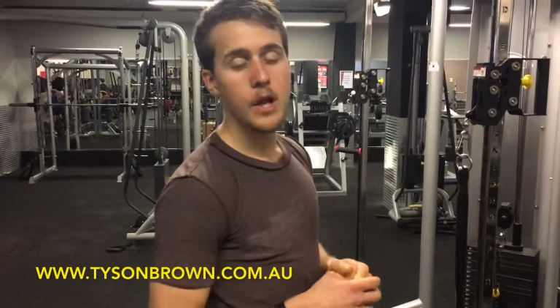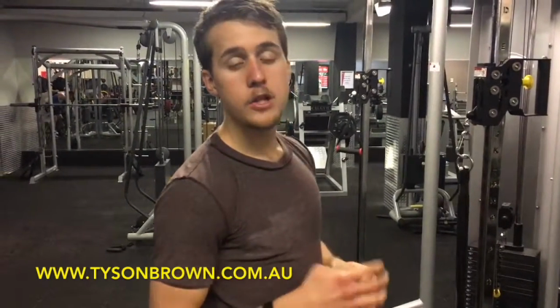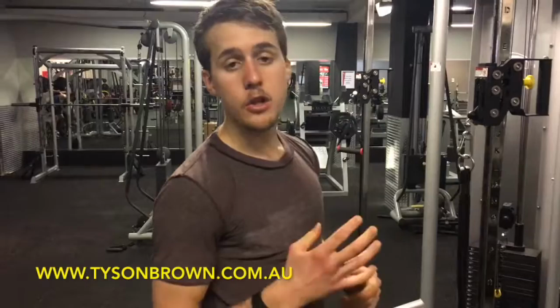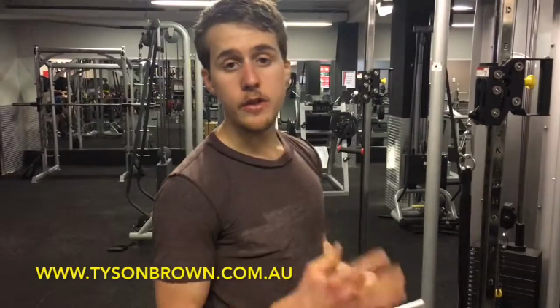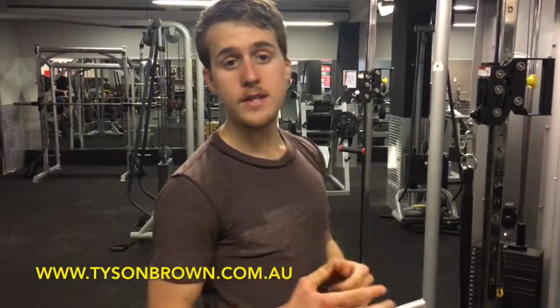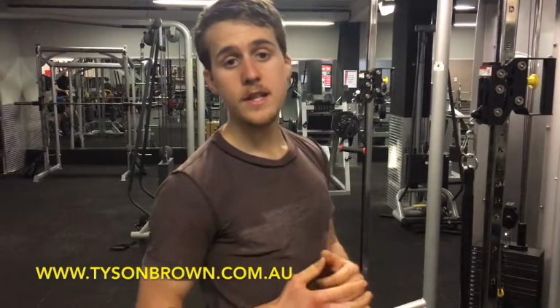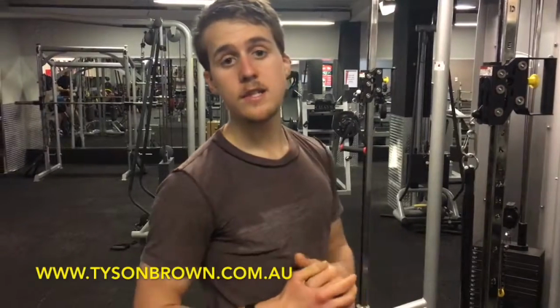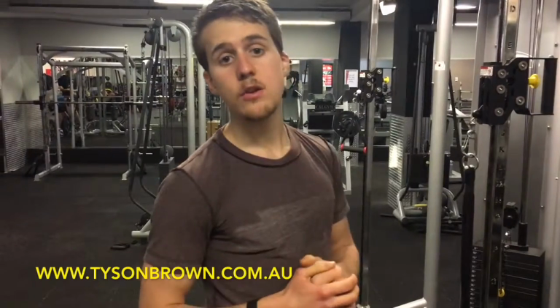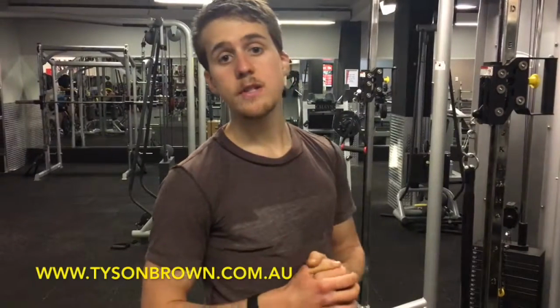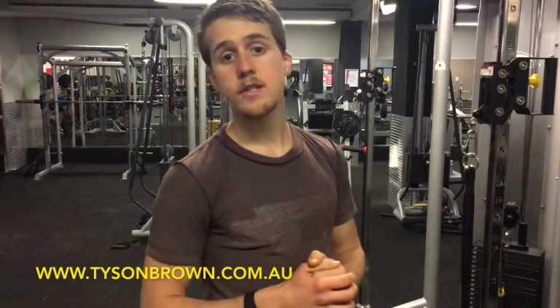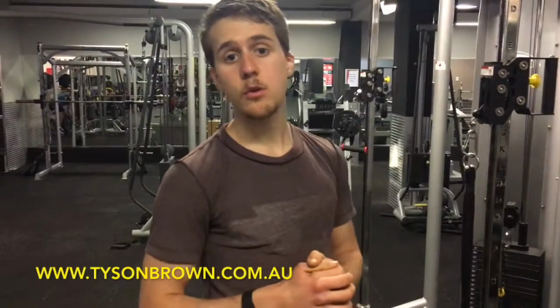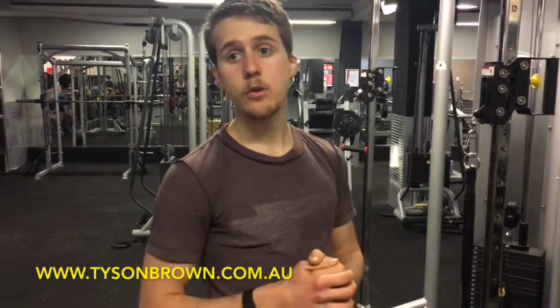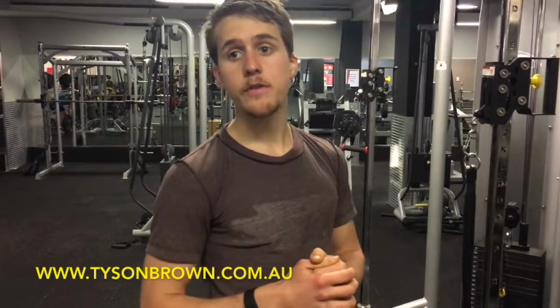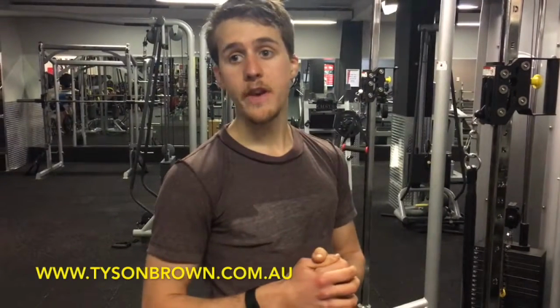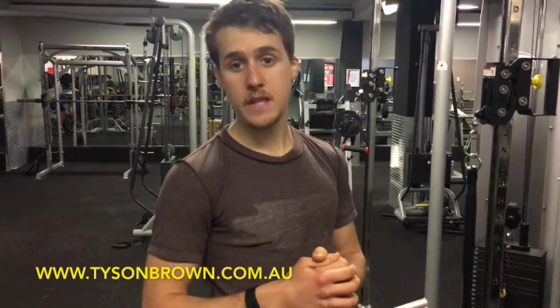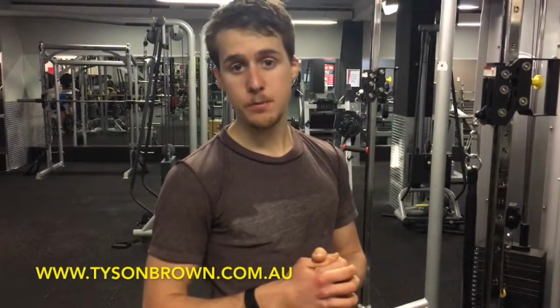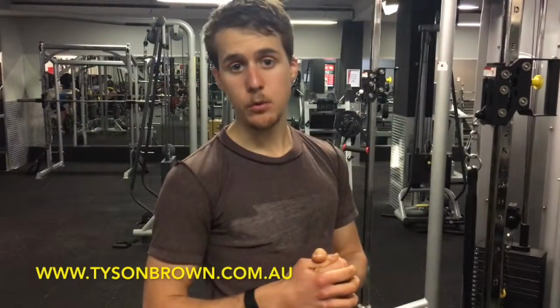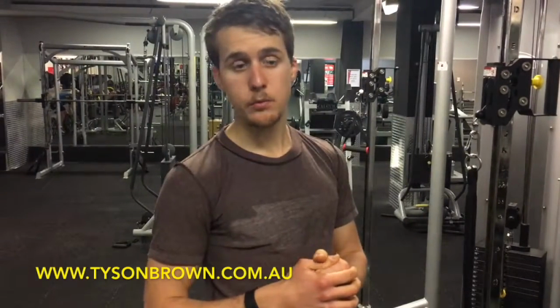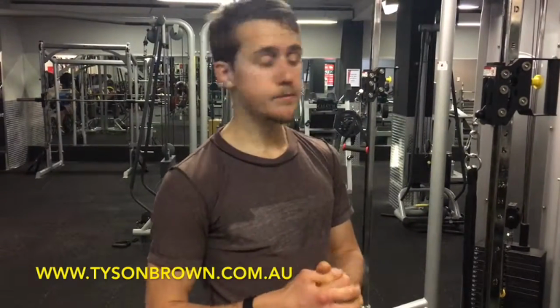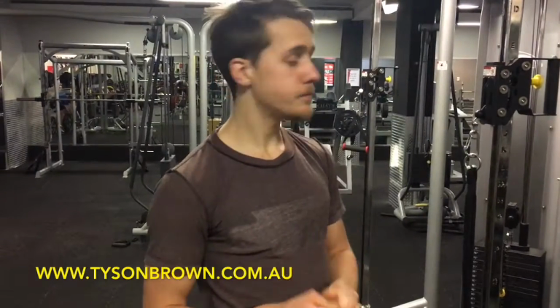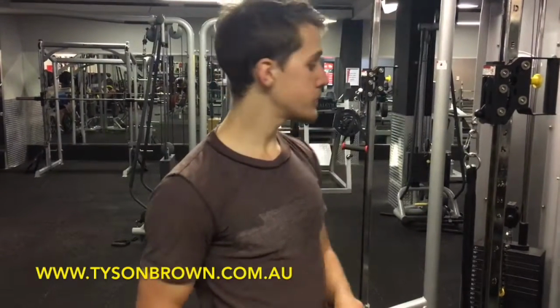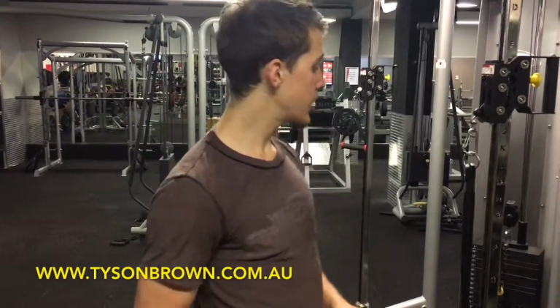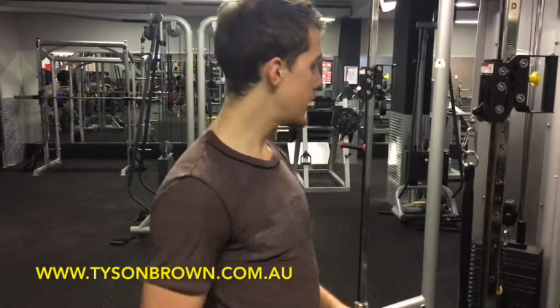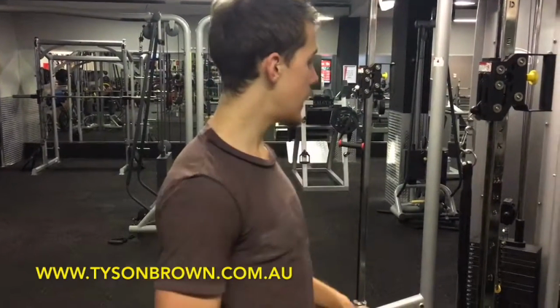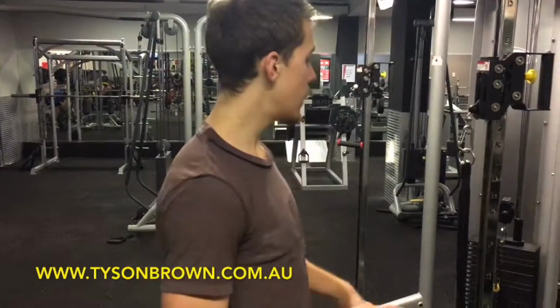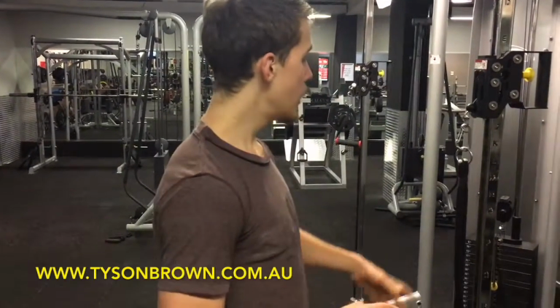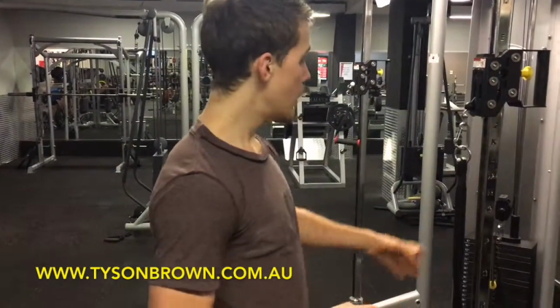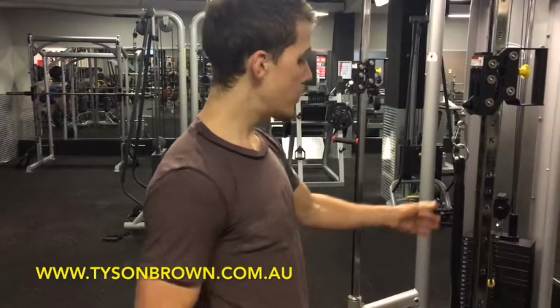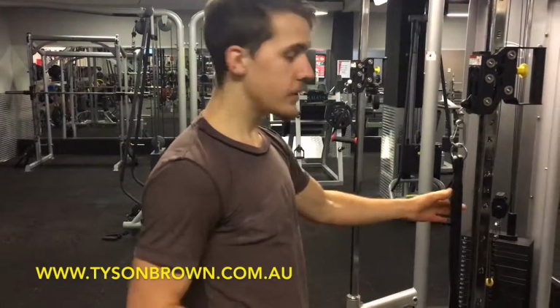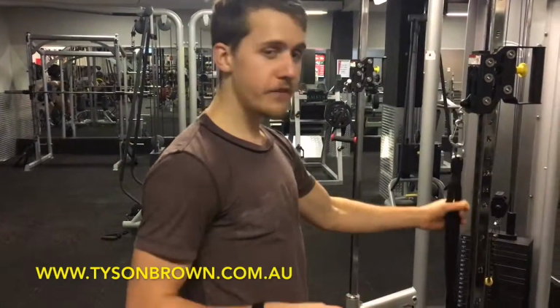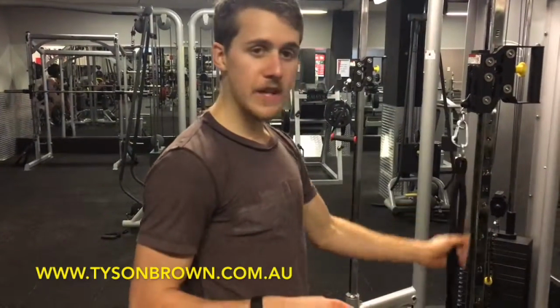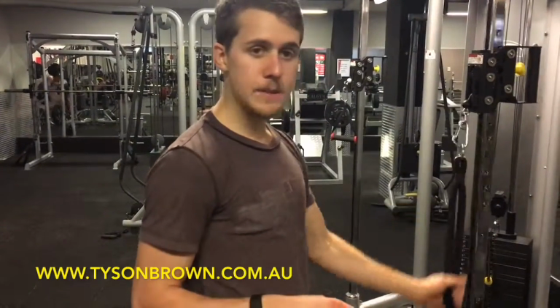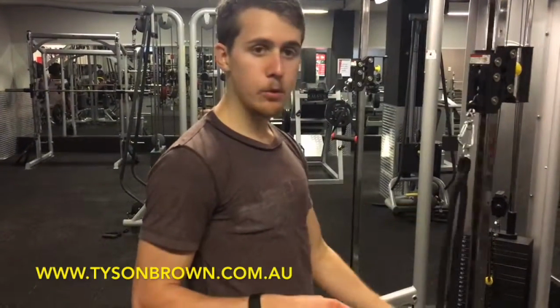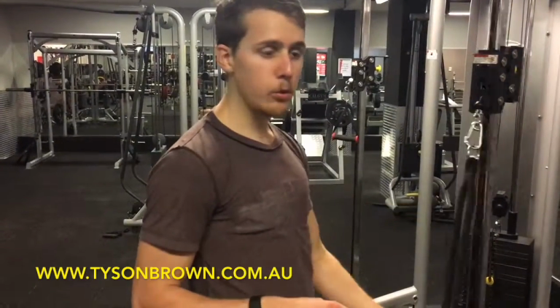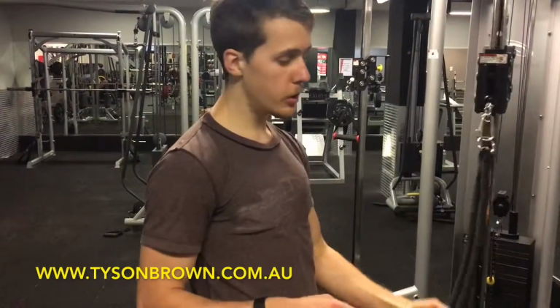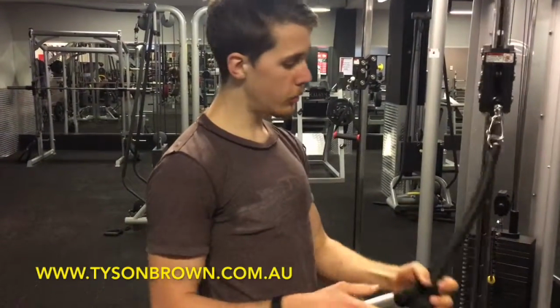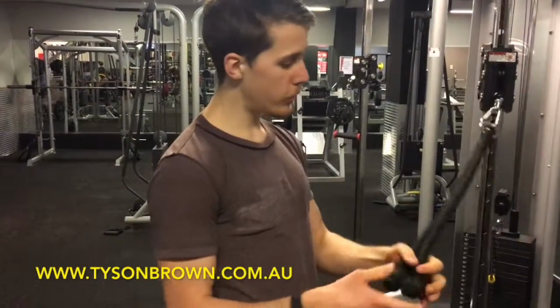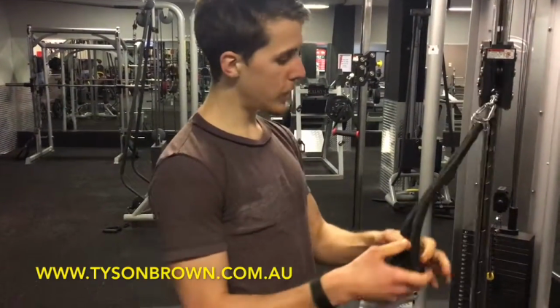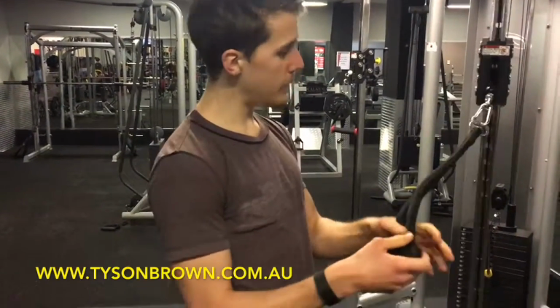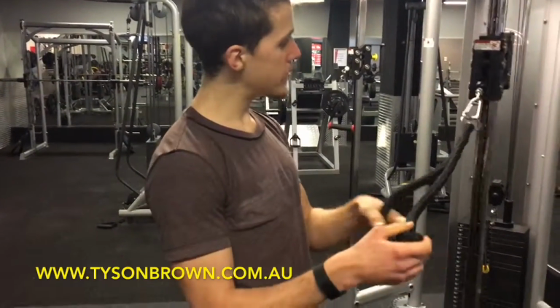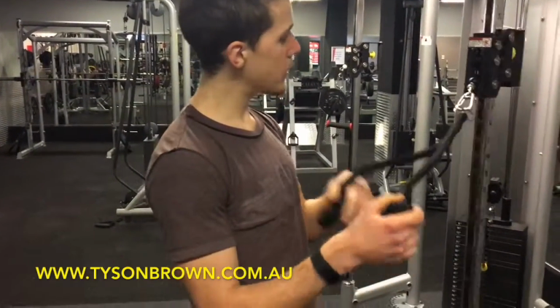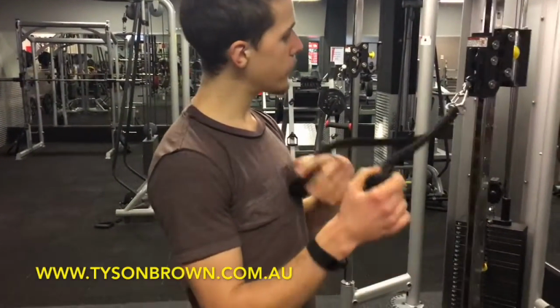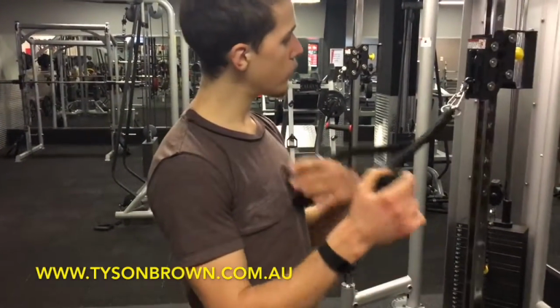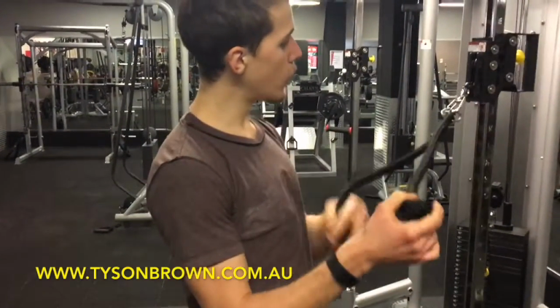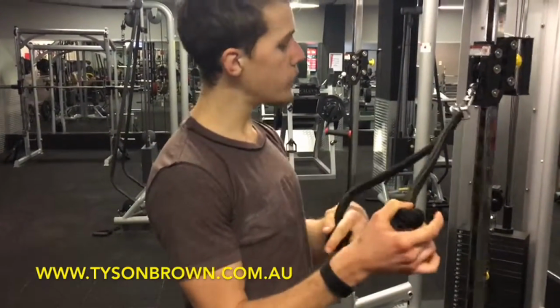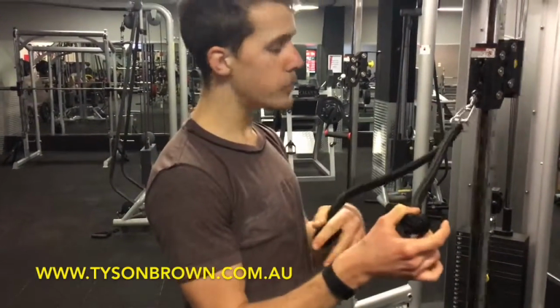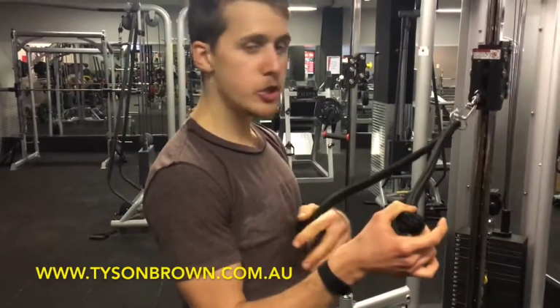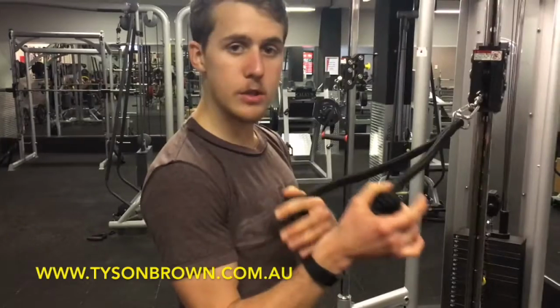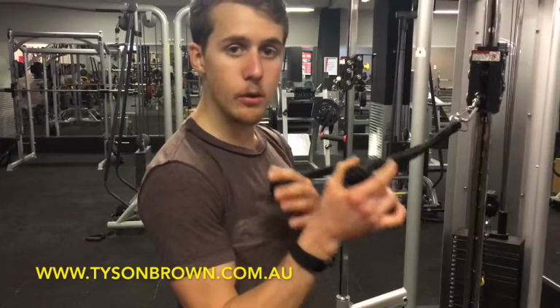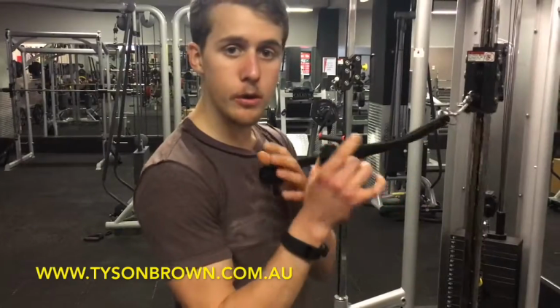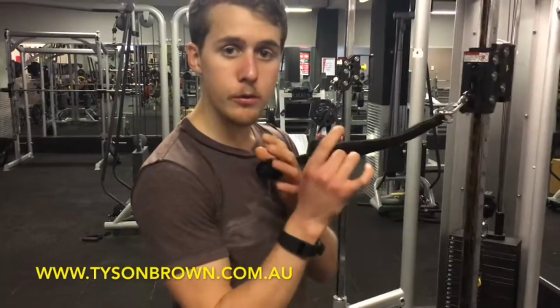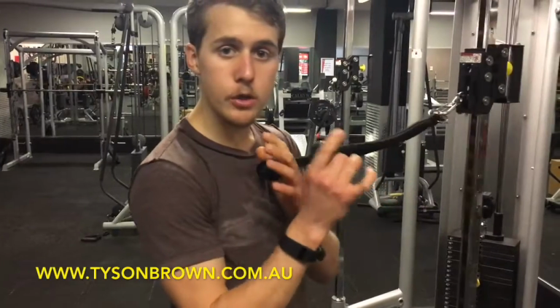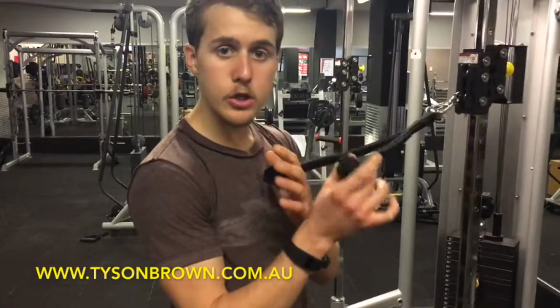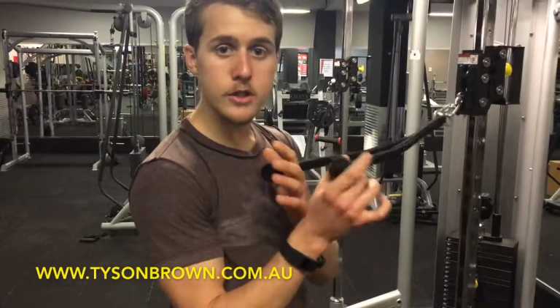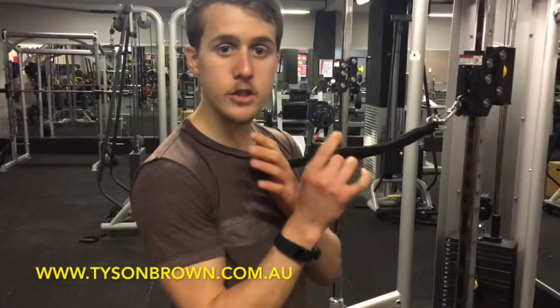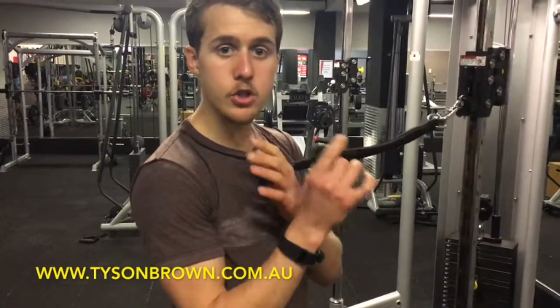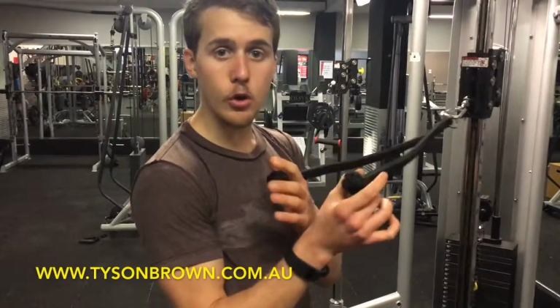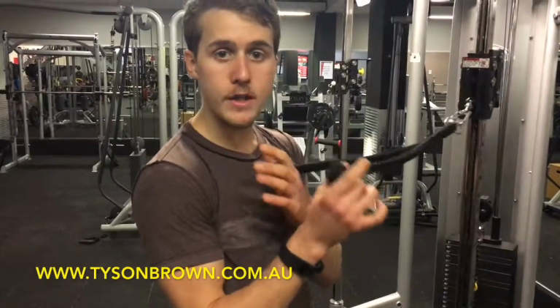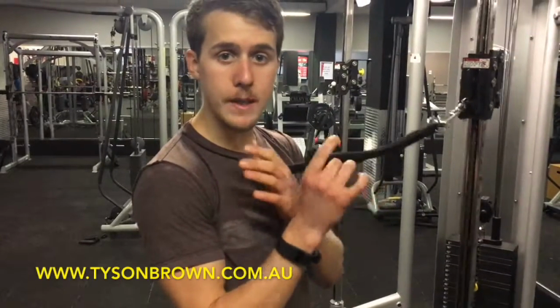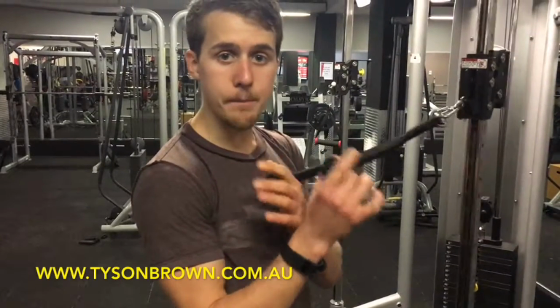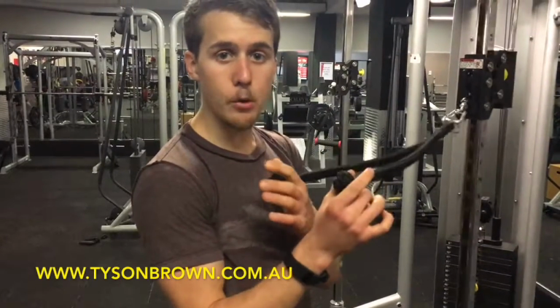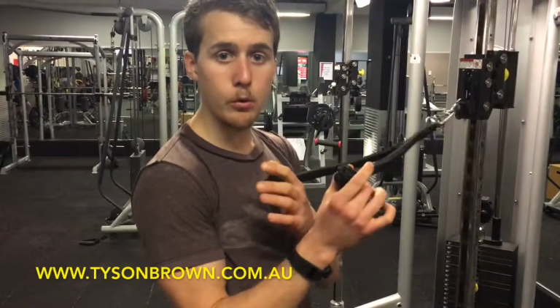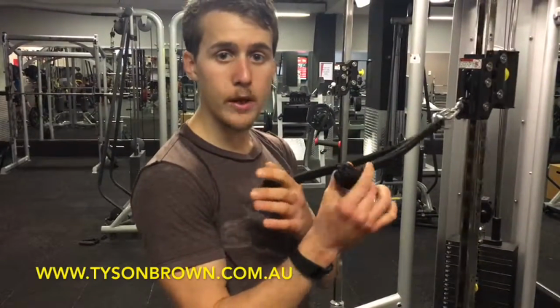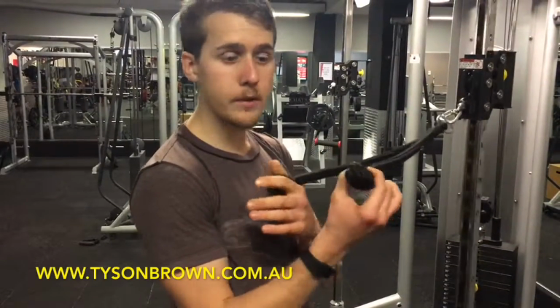So this exercise is called the face pull. With the face pull, you want to grab yourself a rope — usually what you would use is the tricep pulldown attachment.